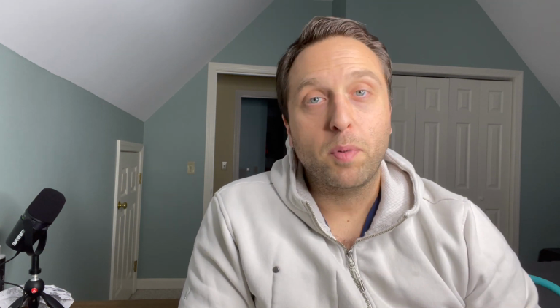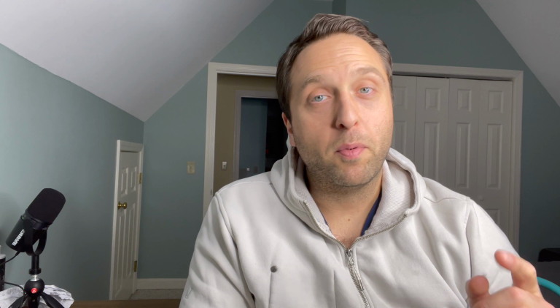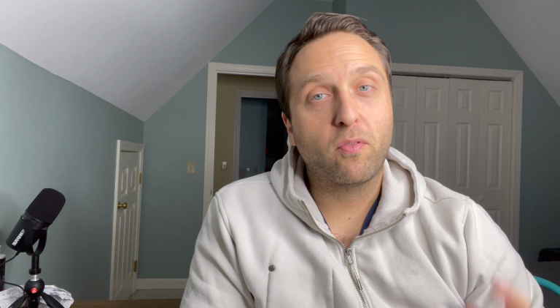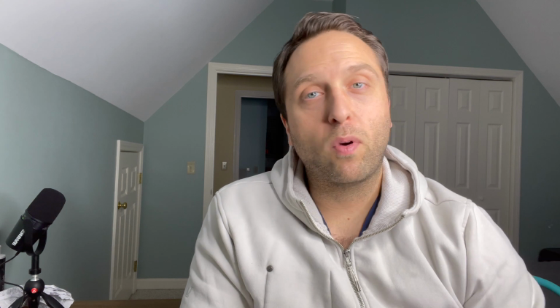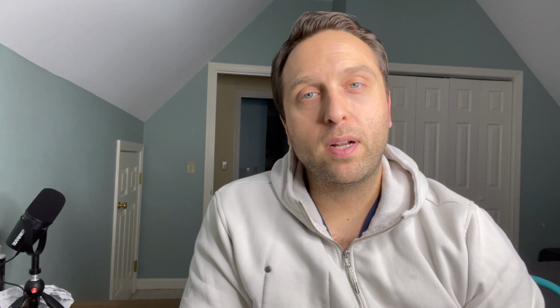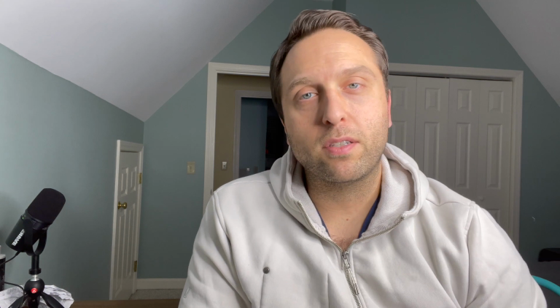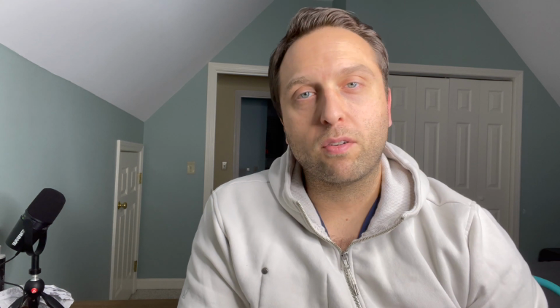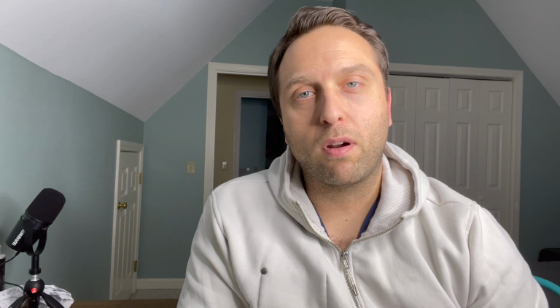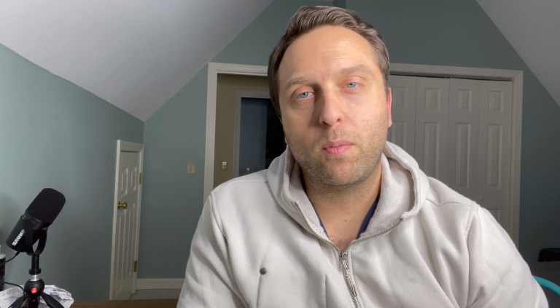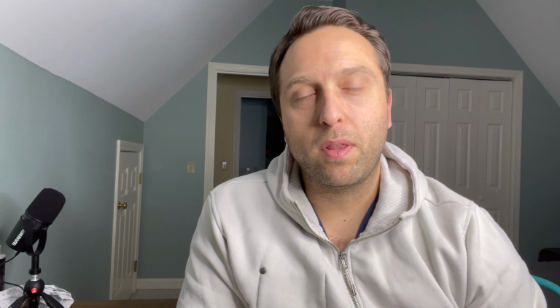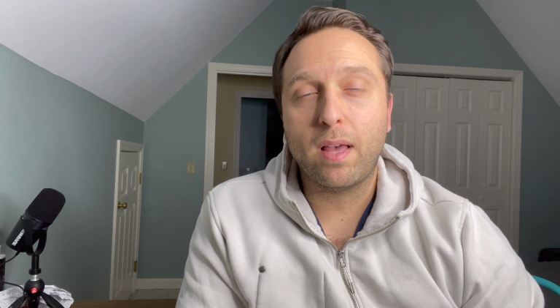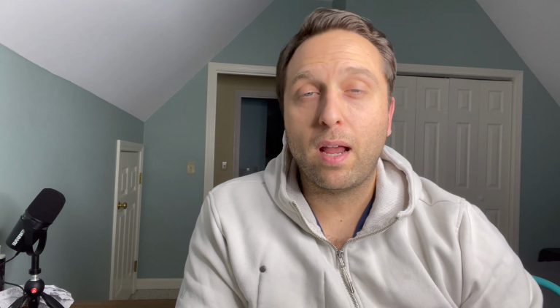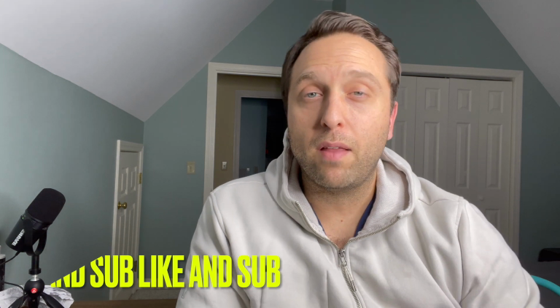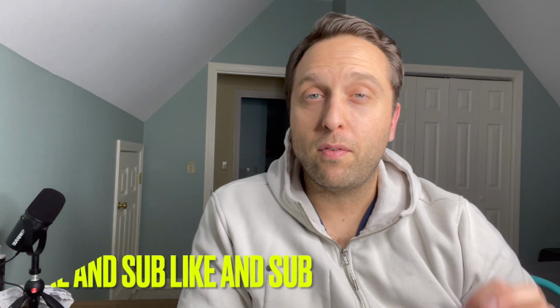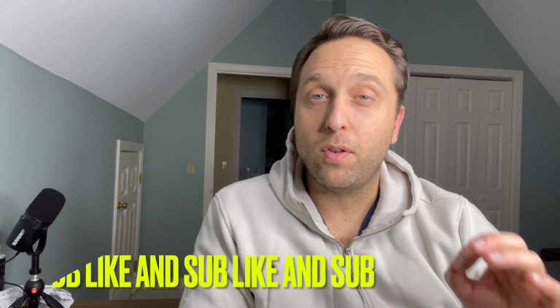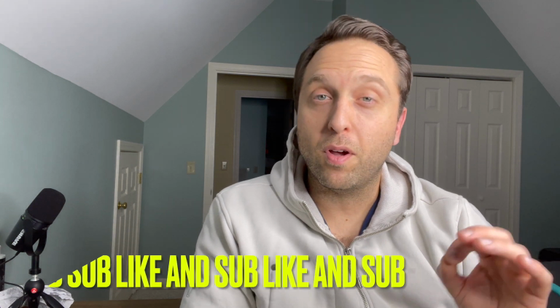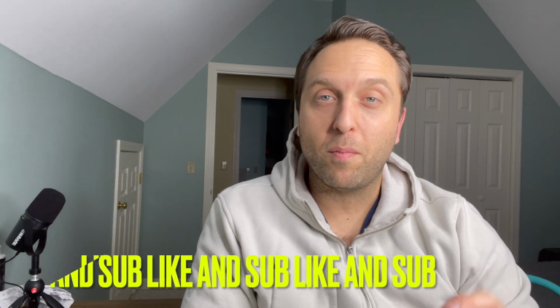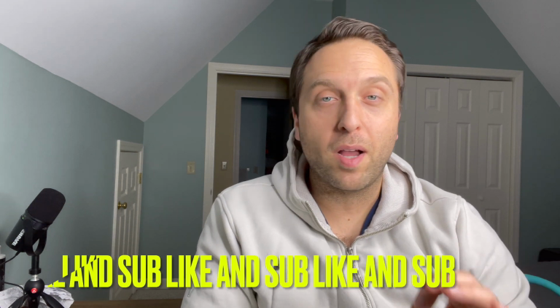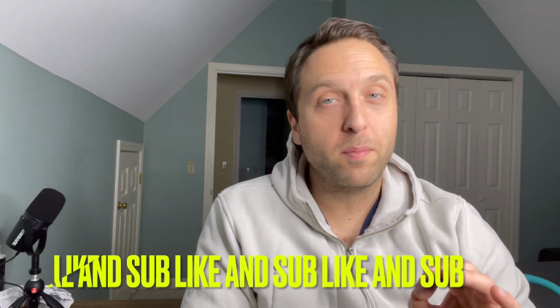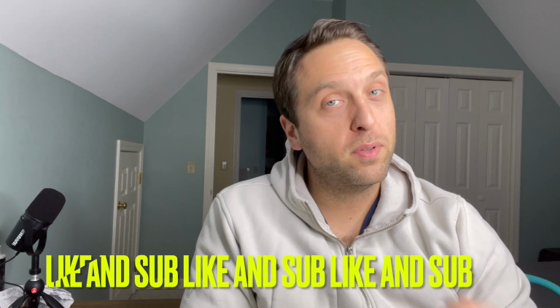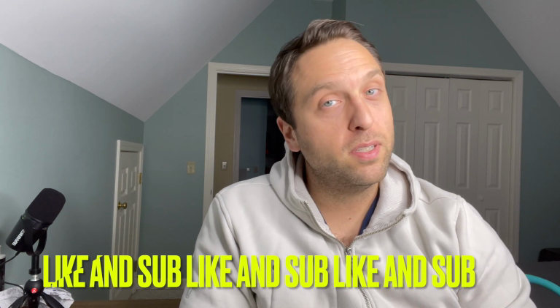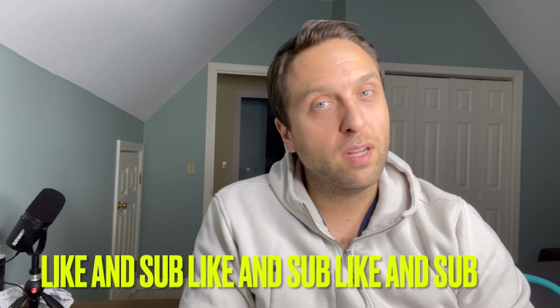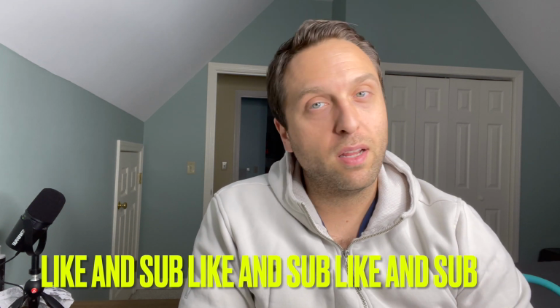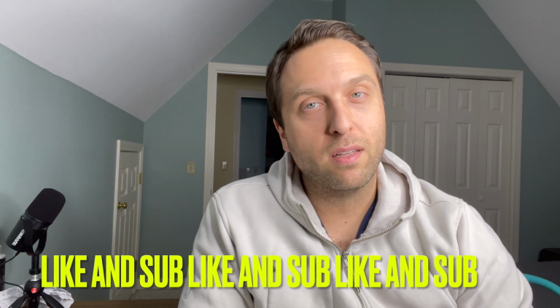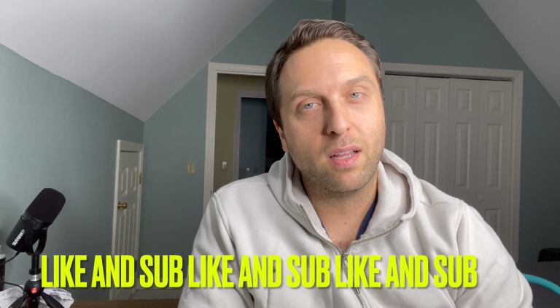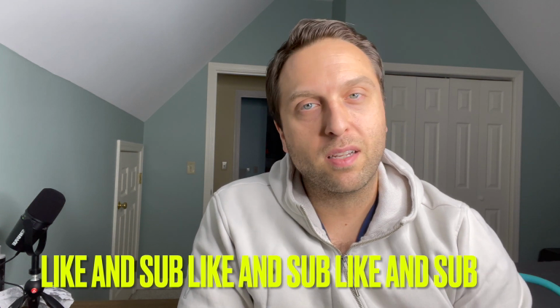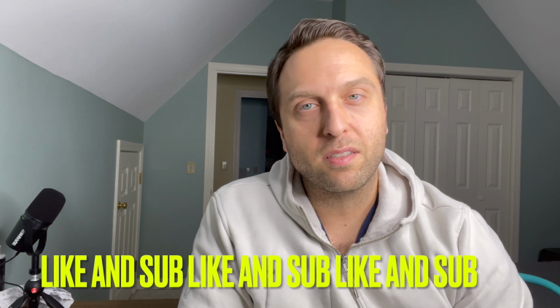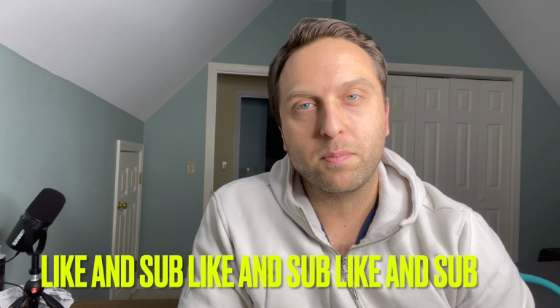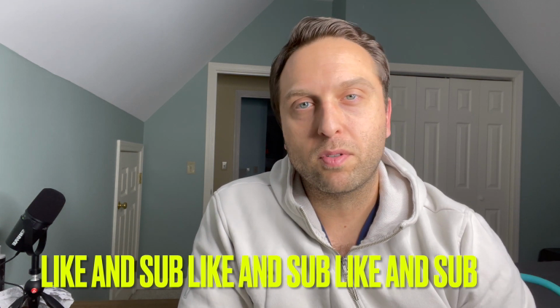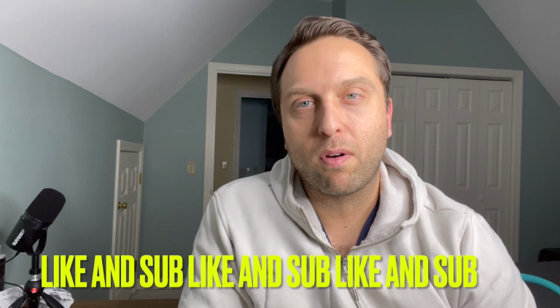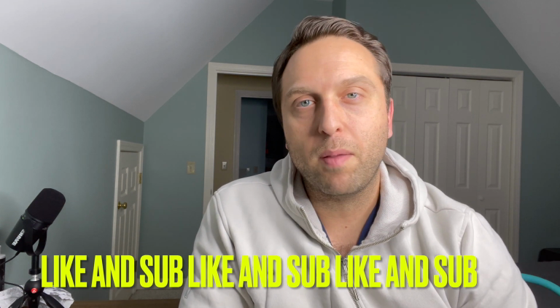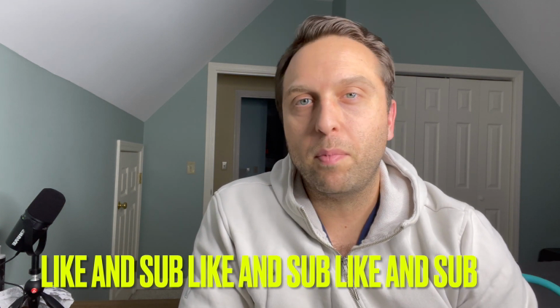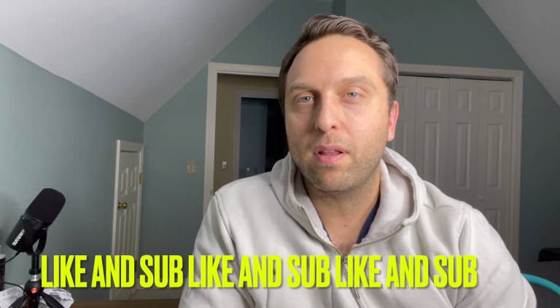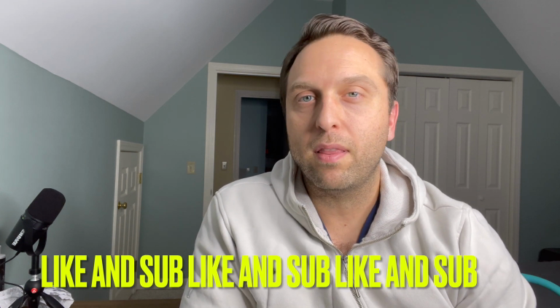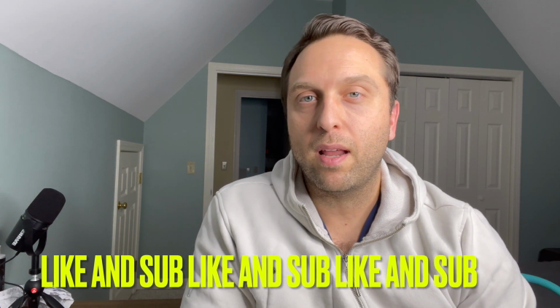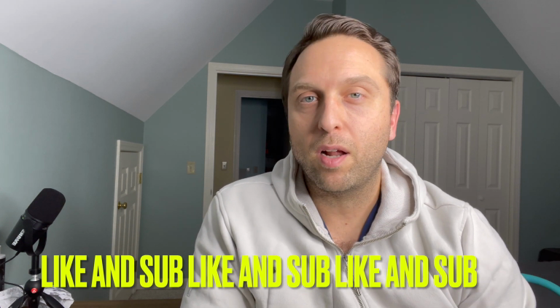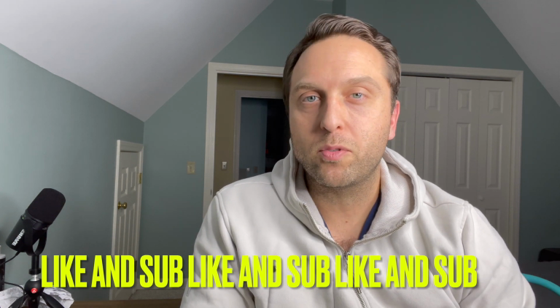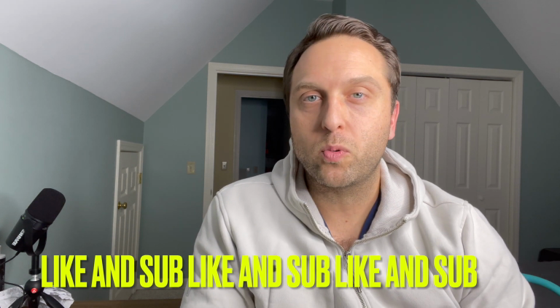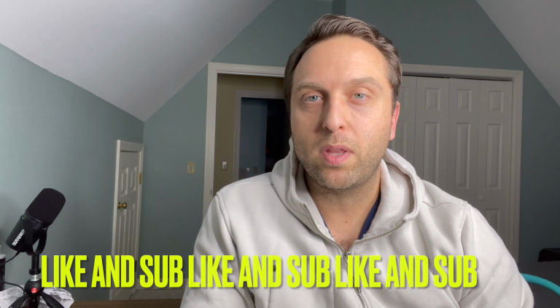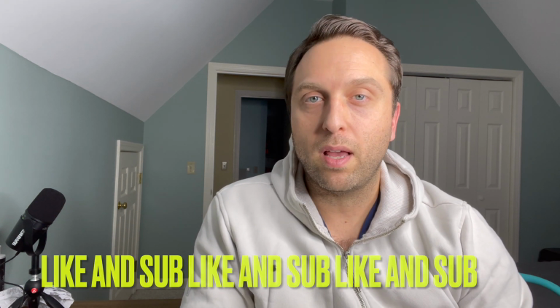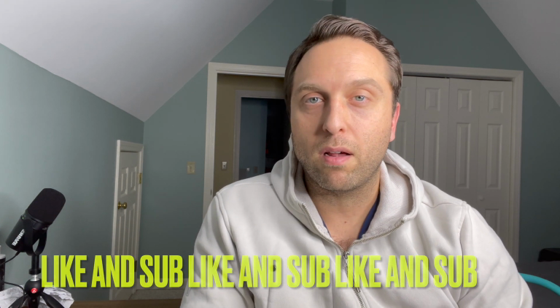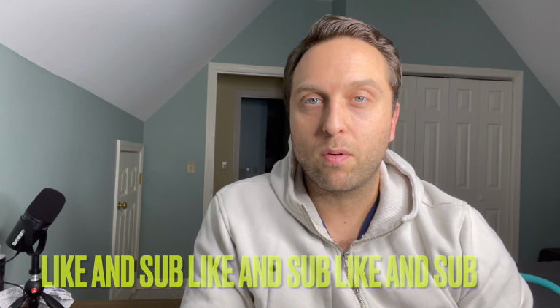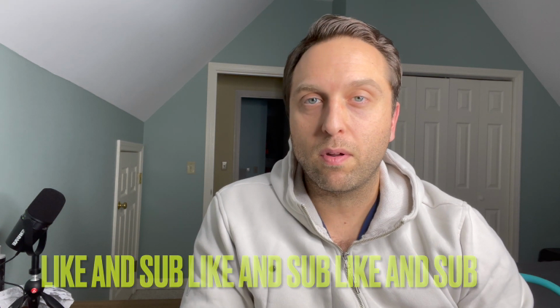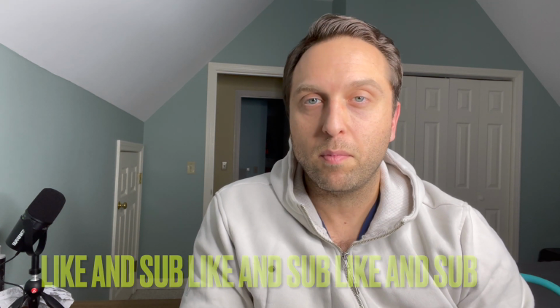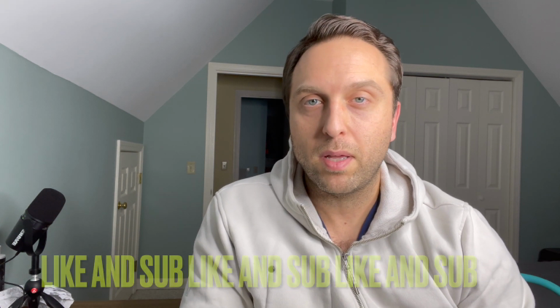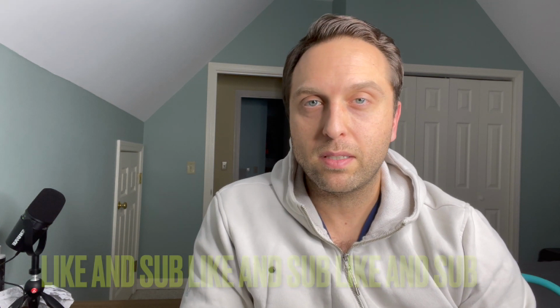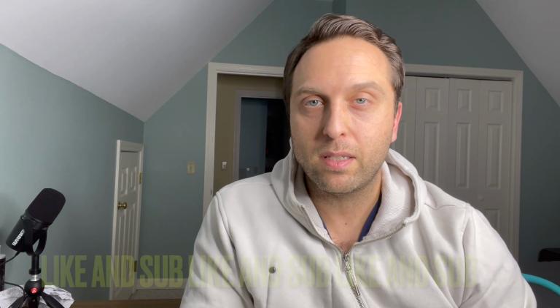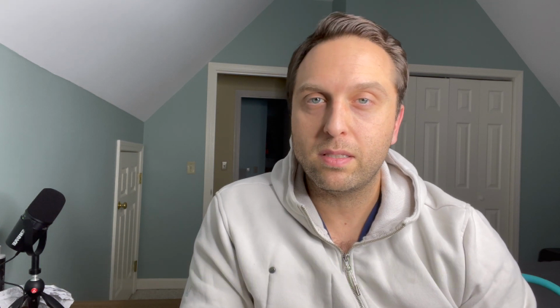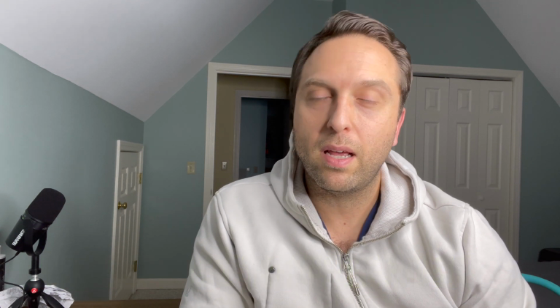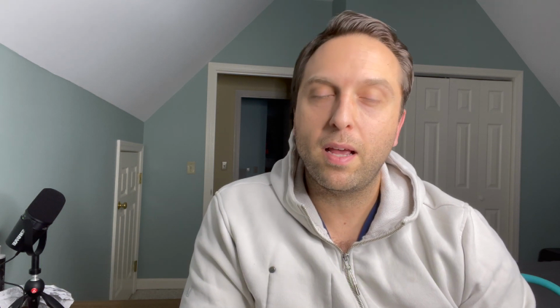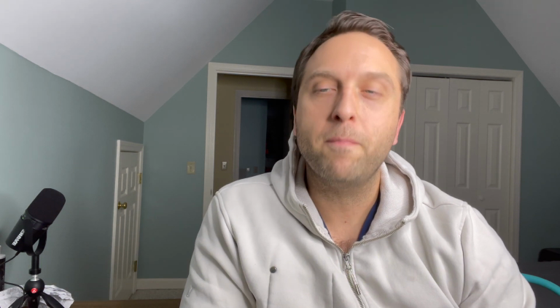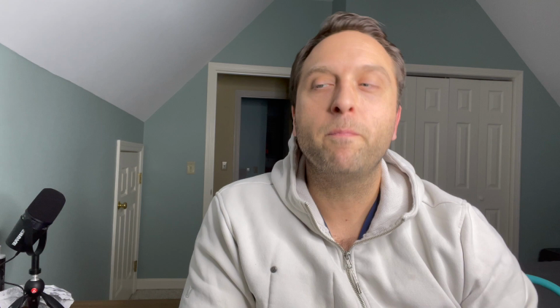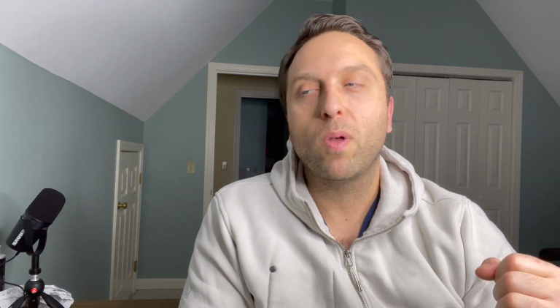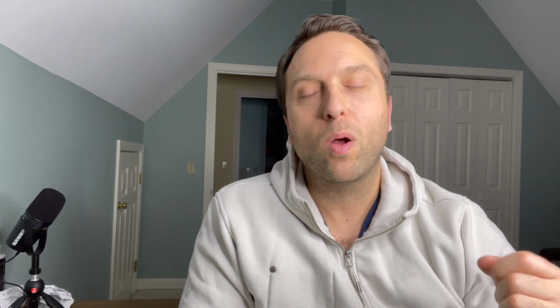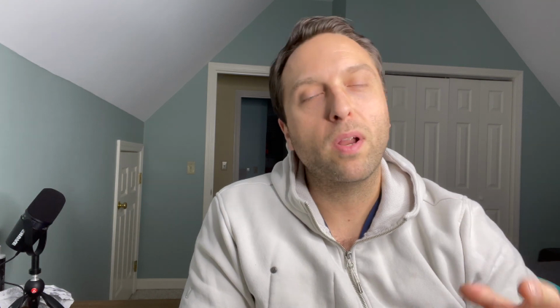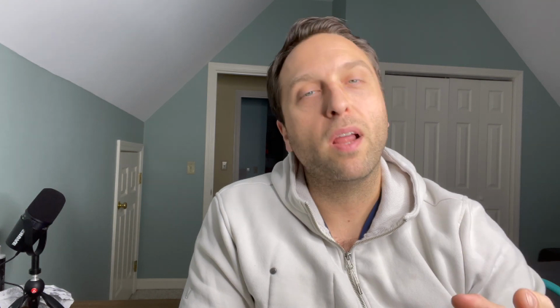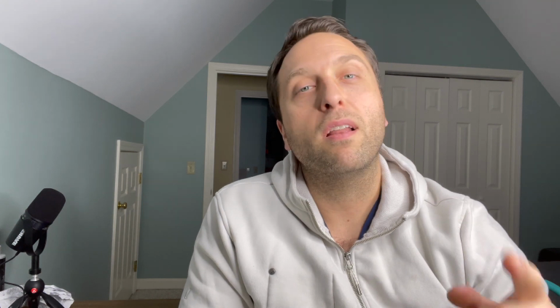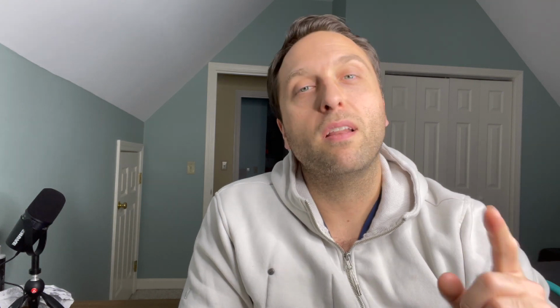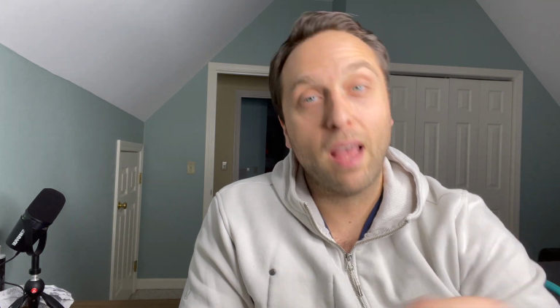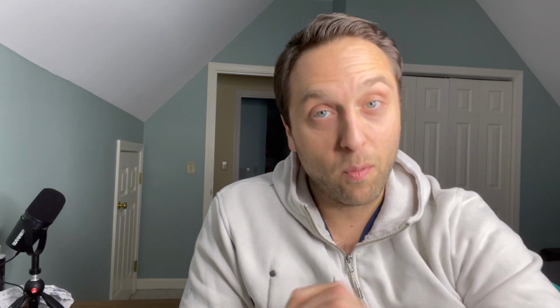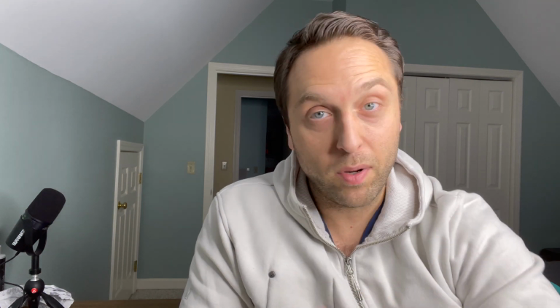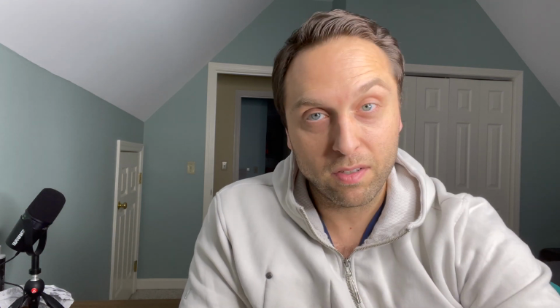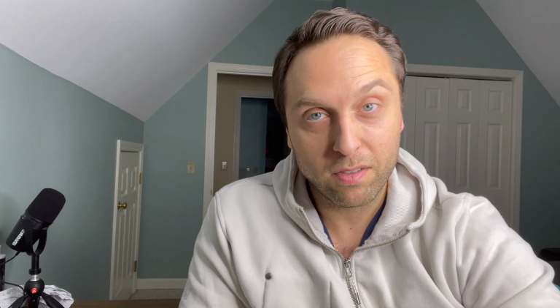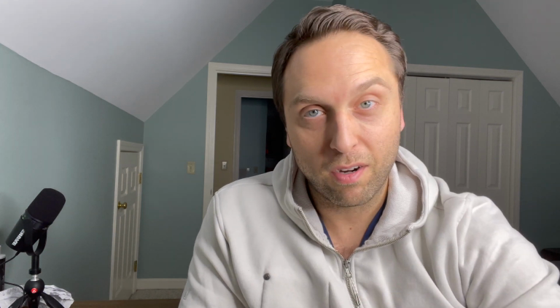But before I get started, if you don't mind, please hit the like and subscribe button — that helps with the algorithm as they say. Okay, now we can start.